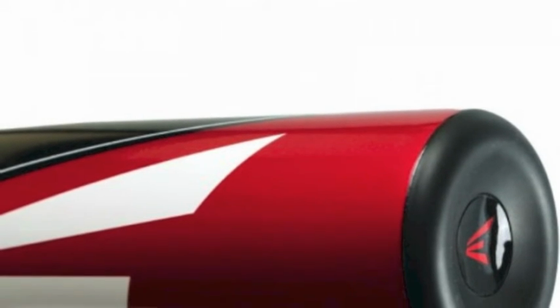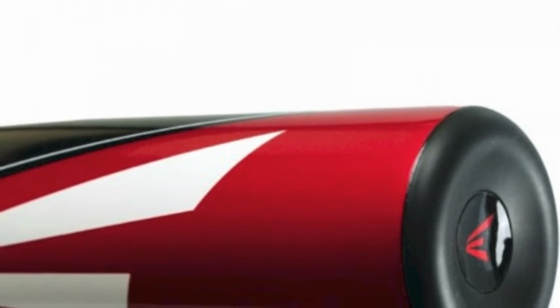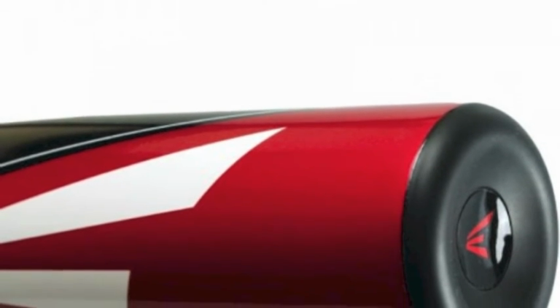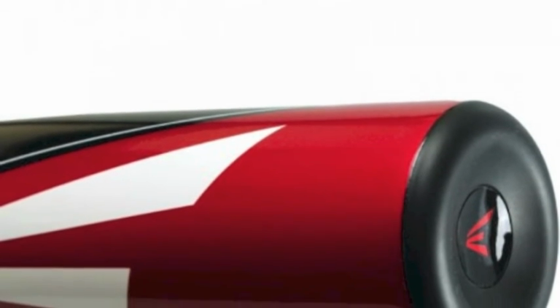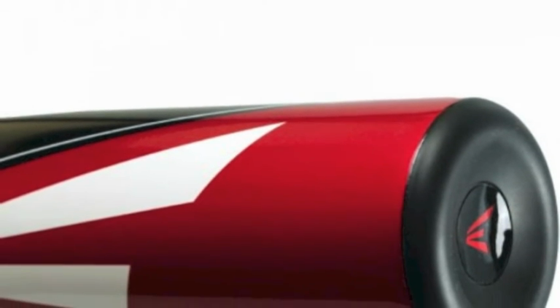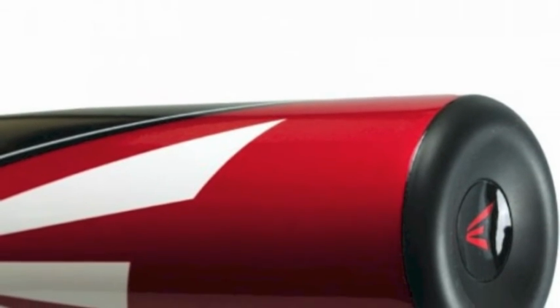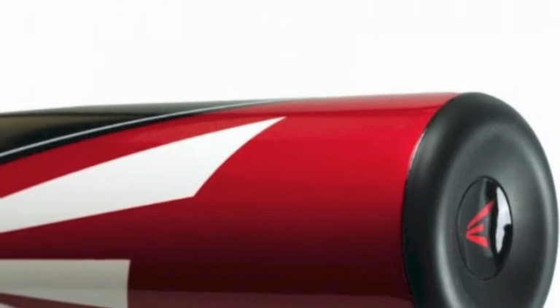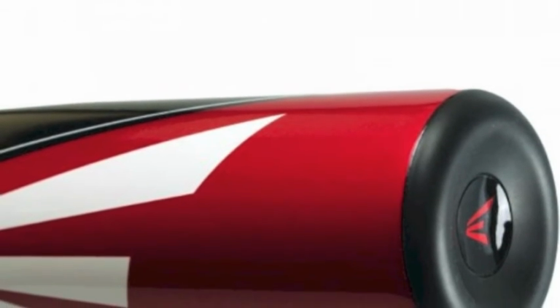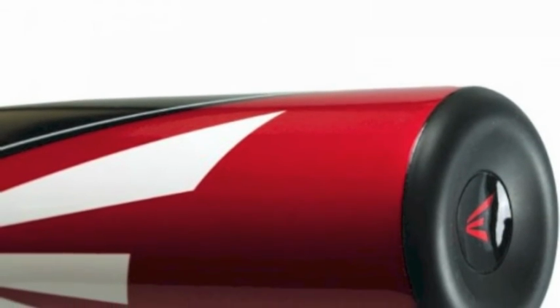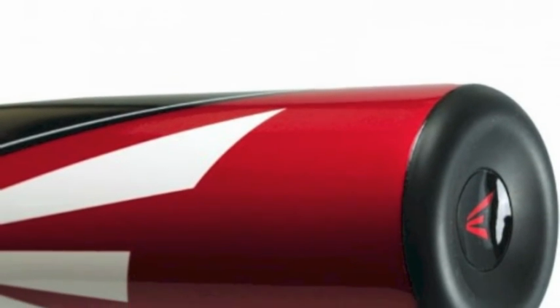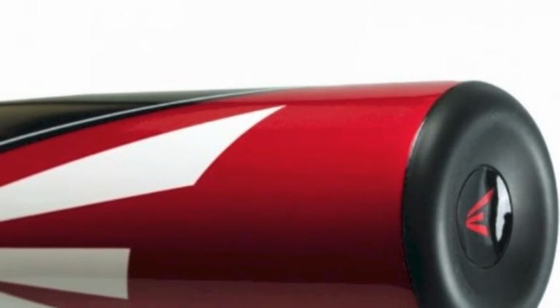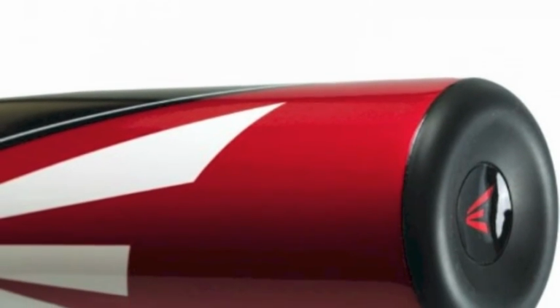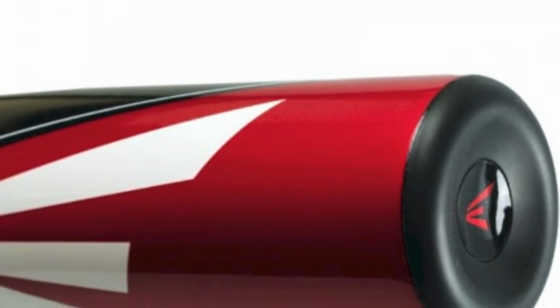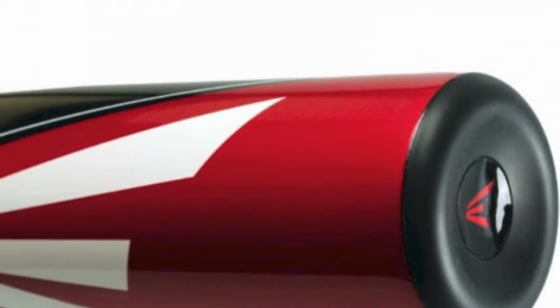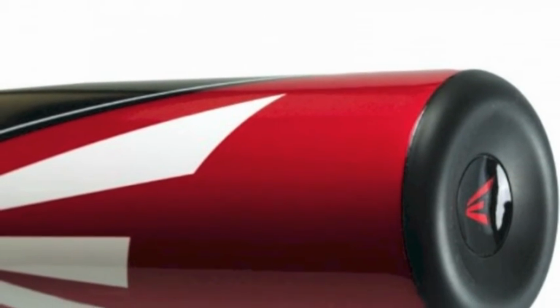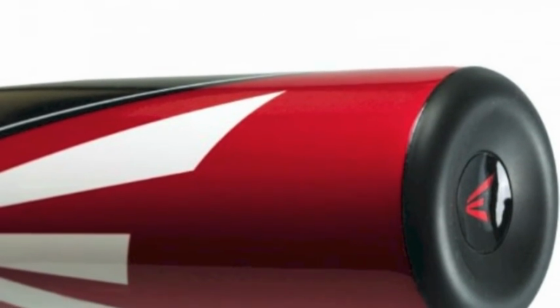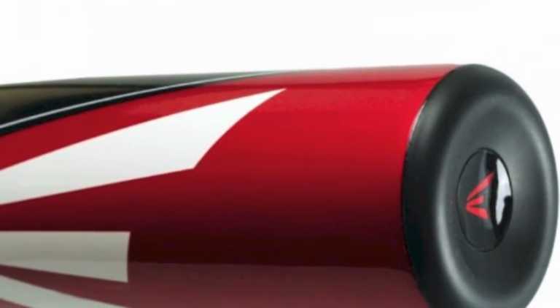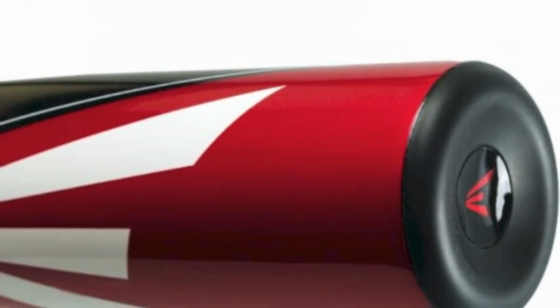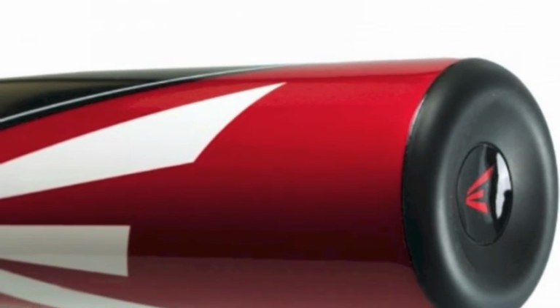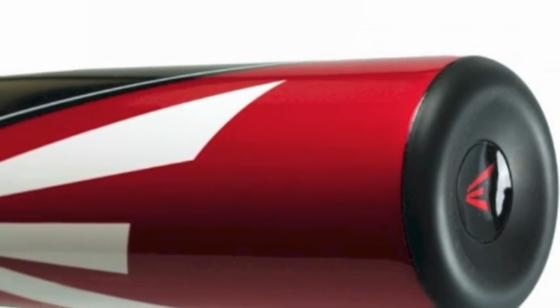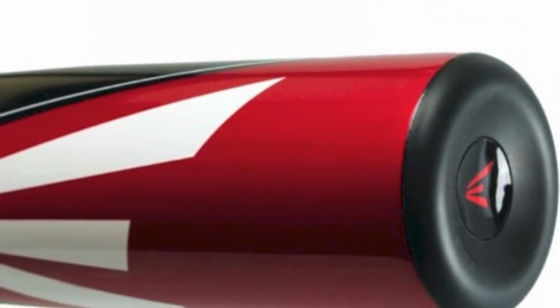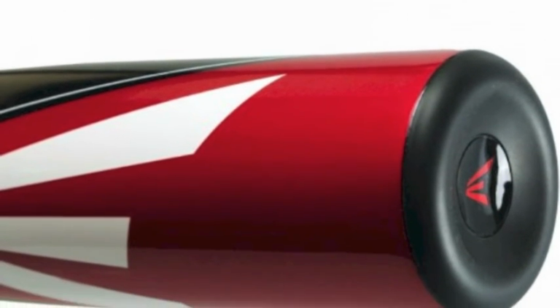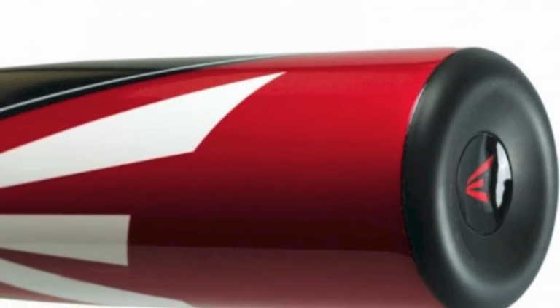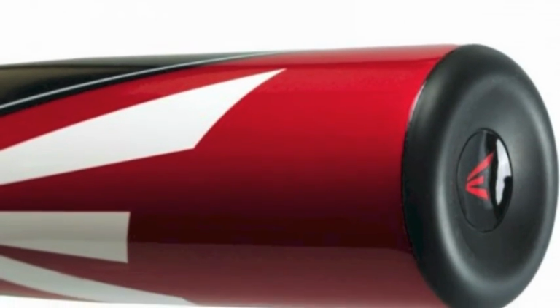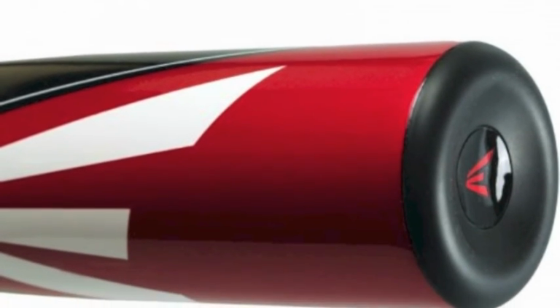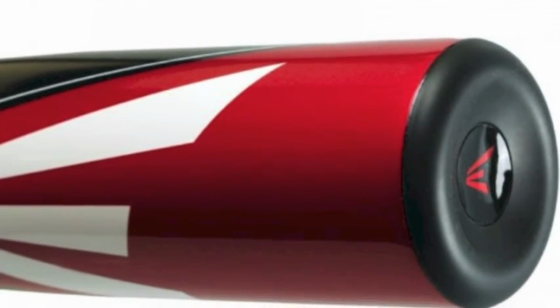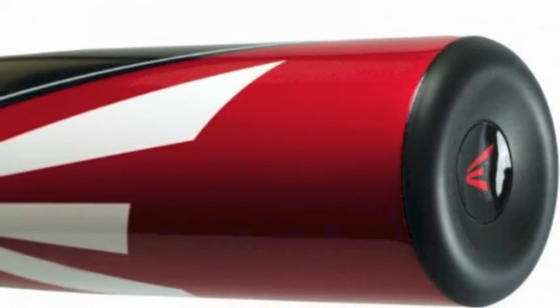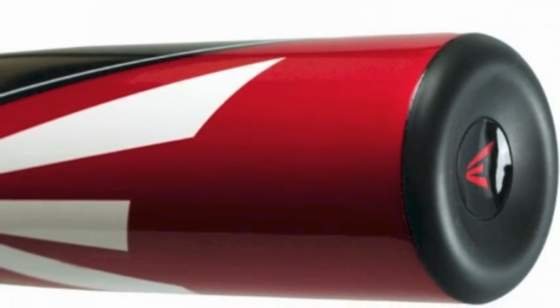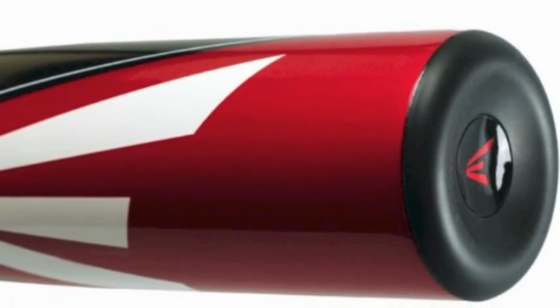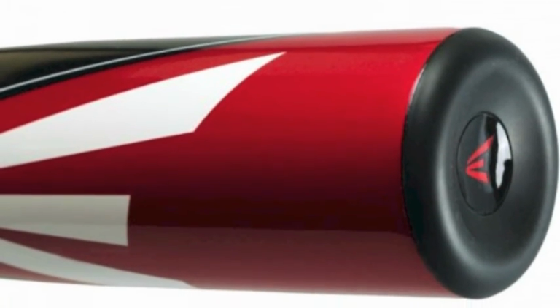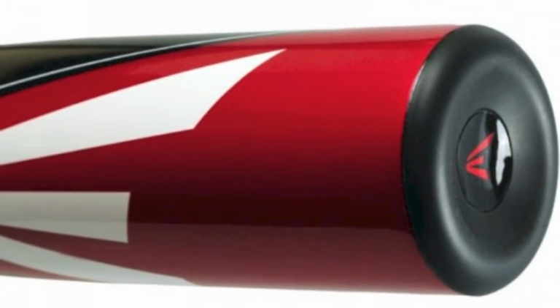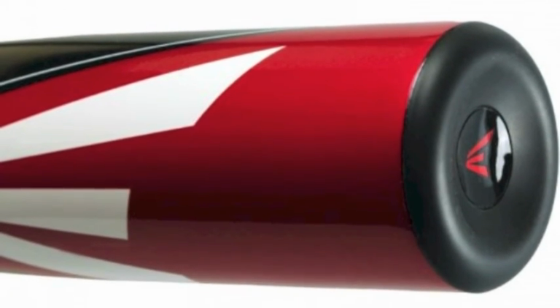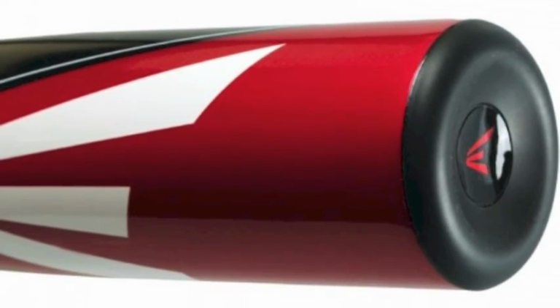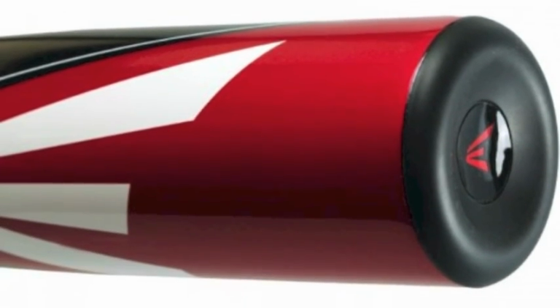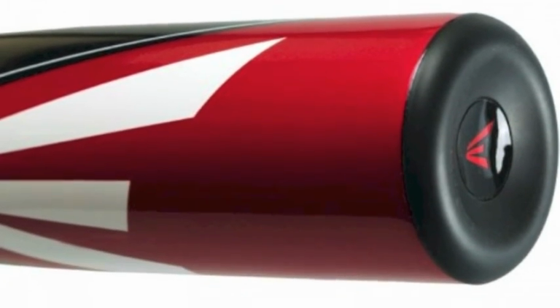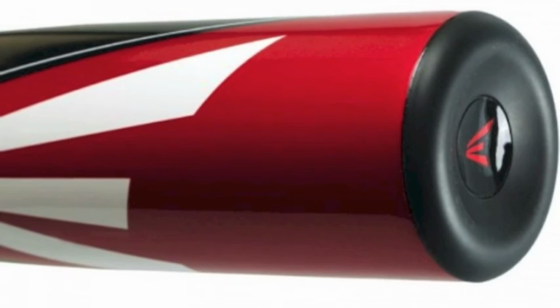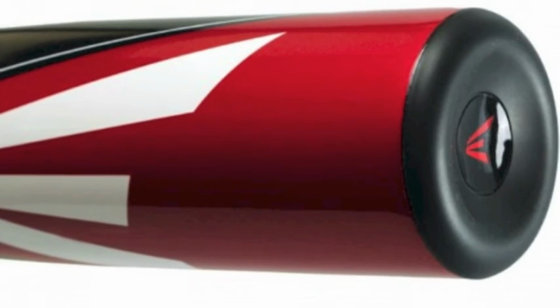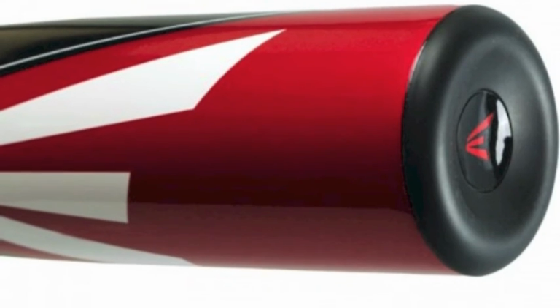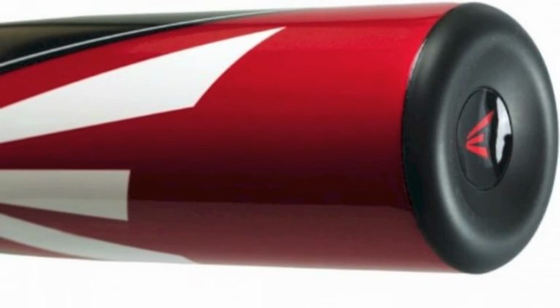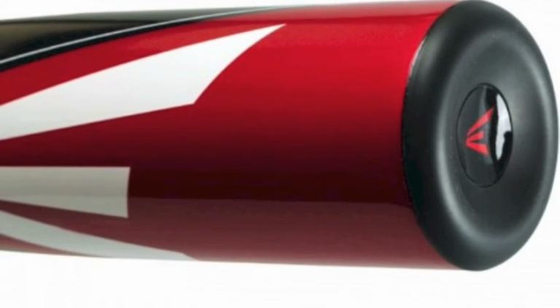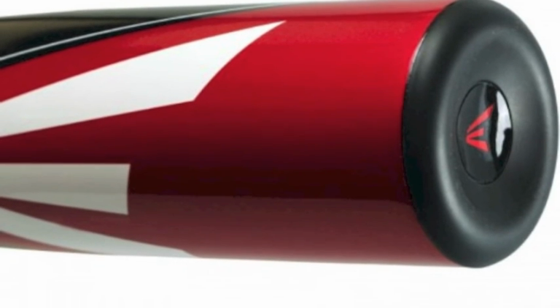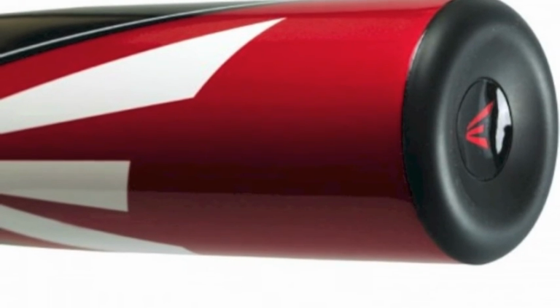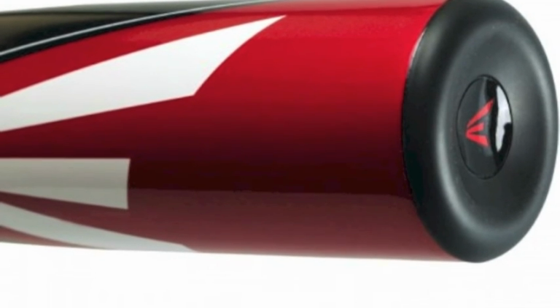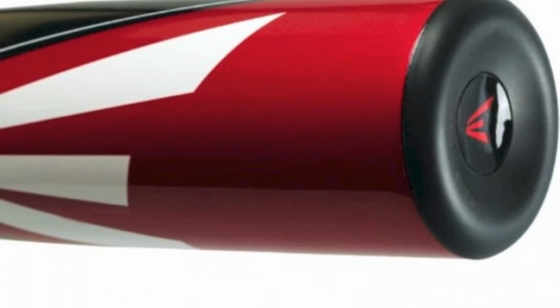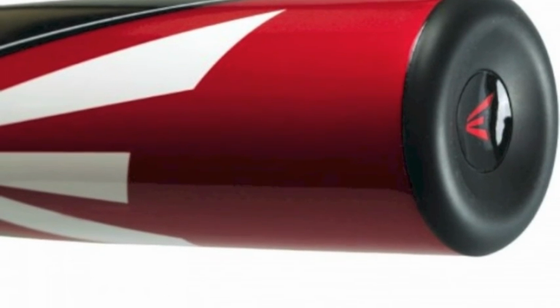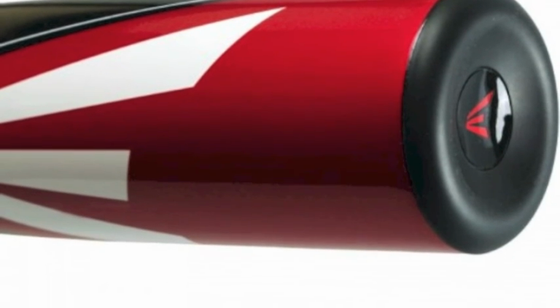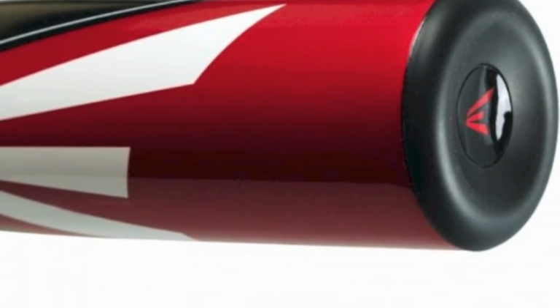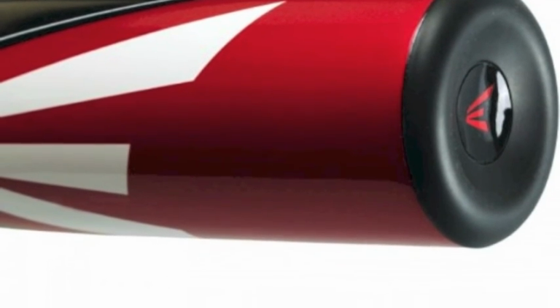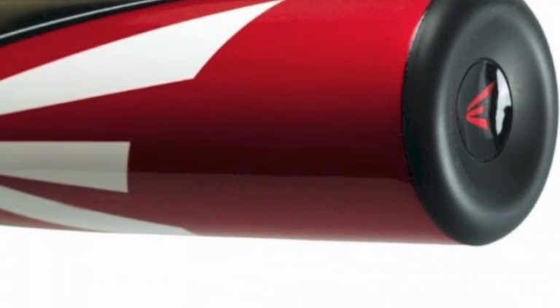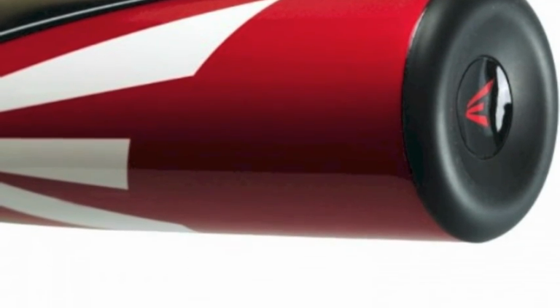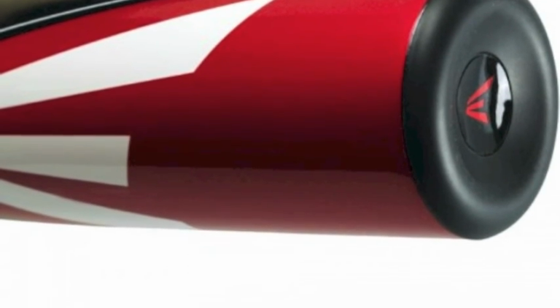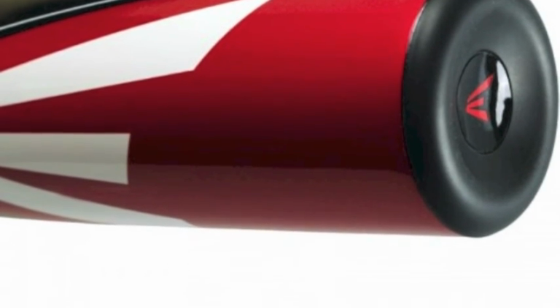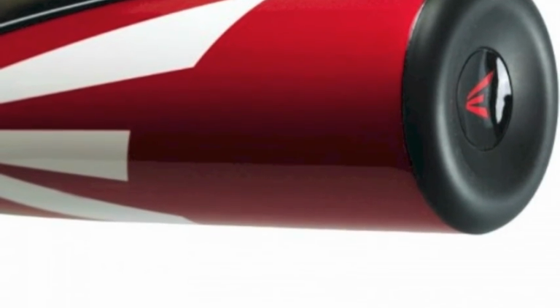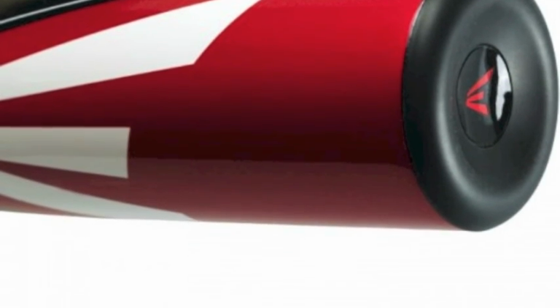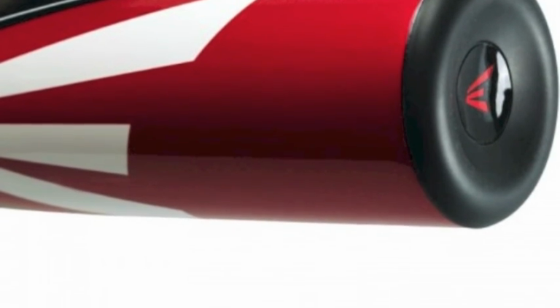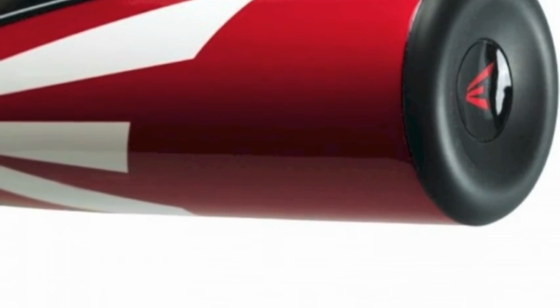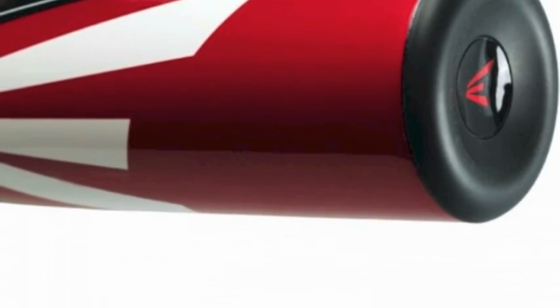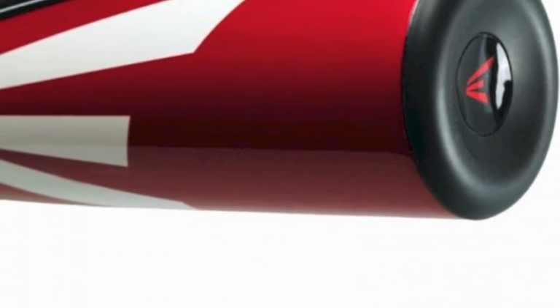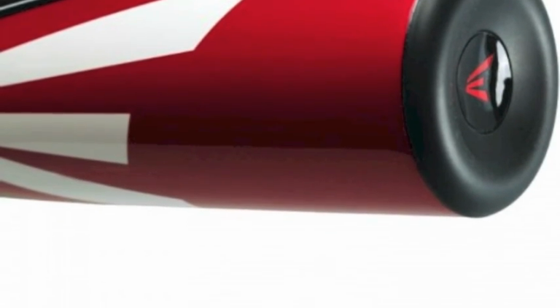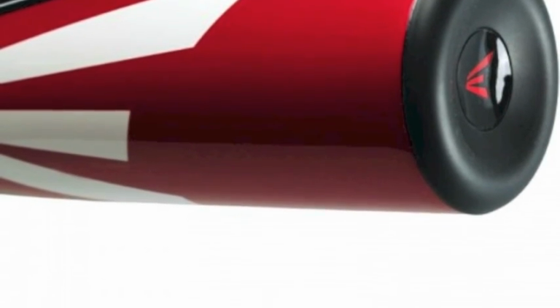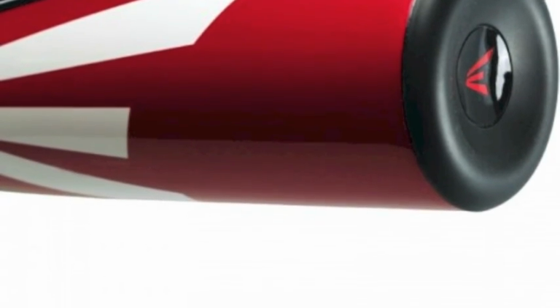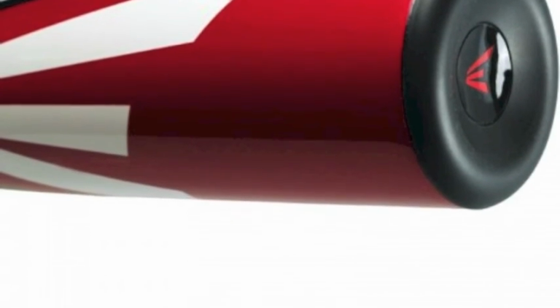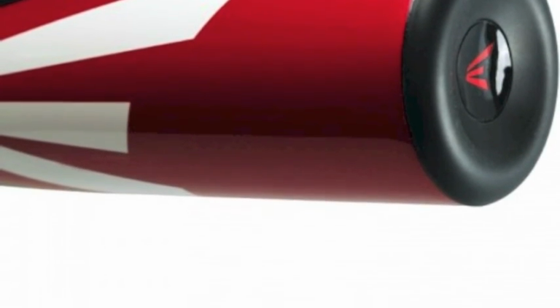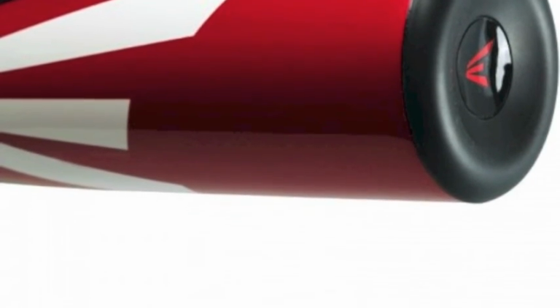The Easton S200, minus 8, Big Barrel Baseball Bat is made by Easton, which is proven to live up to great expectations.